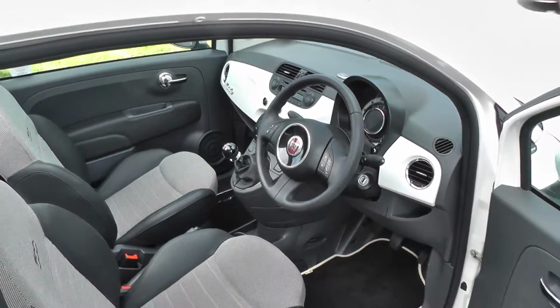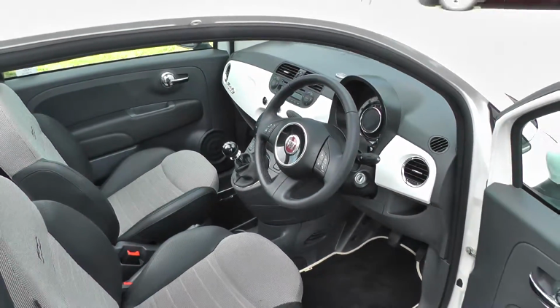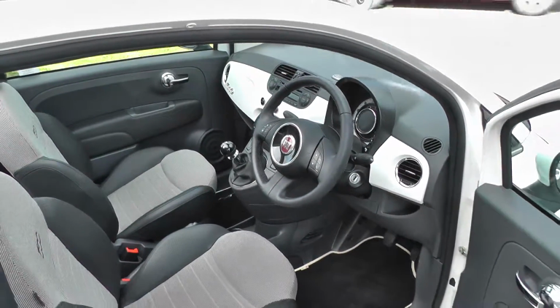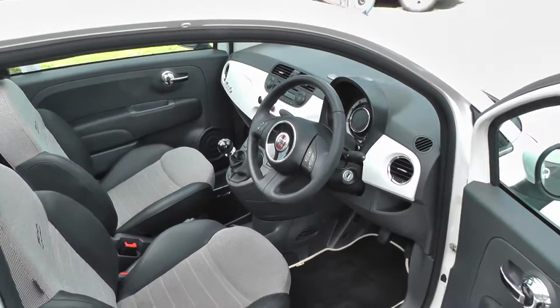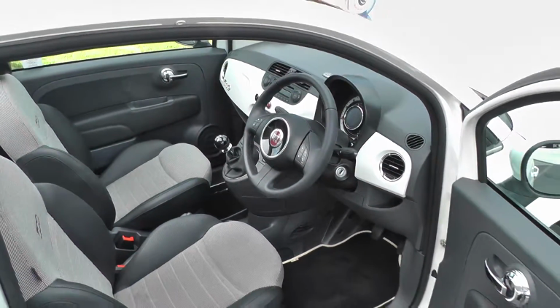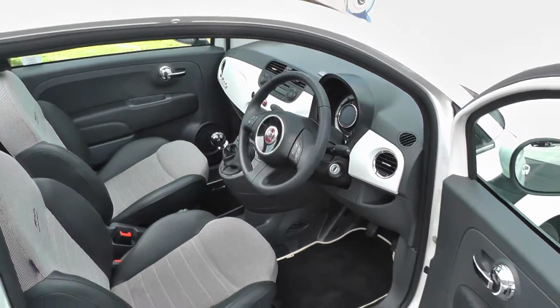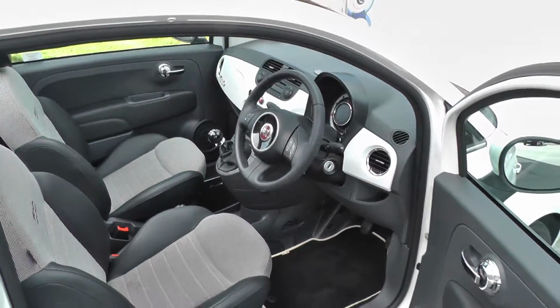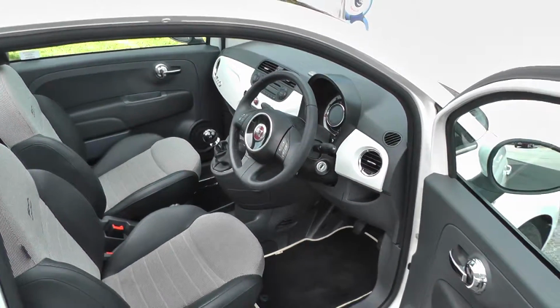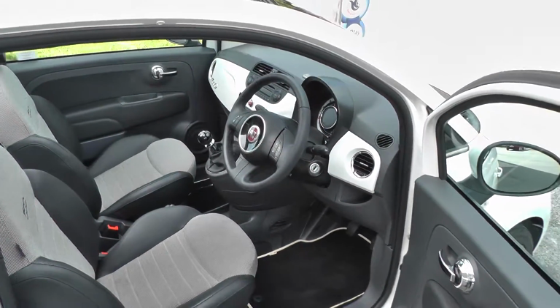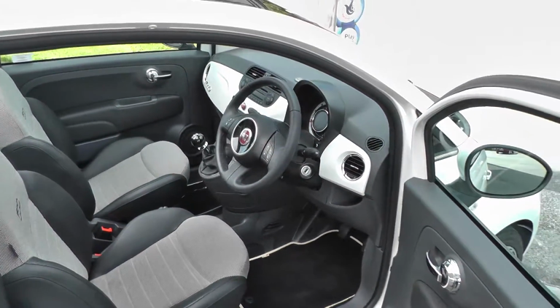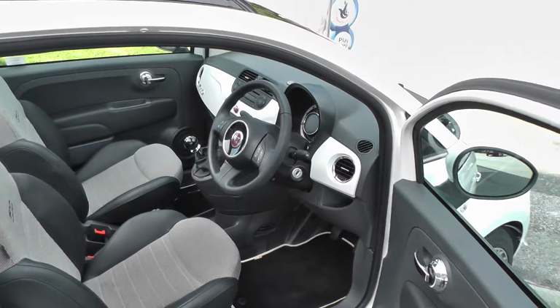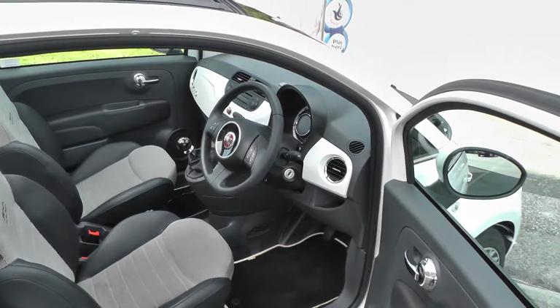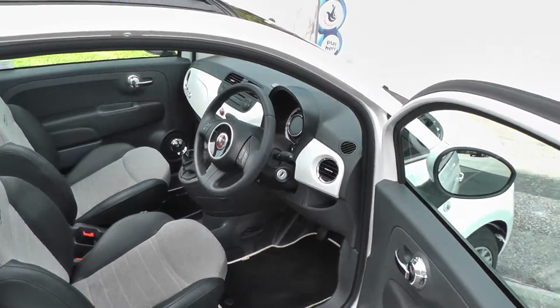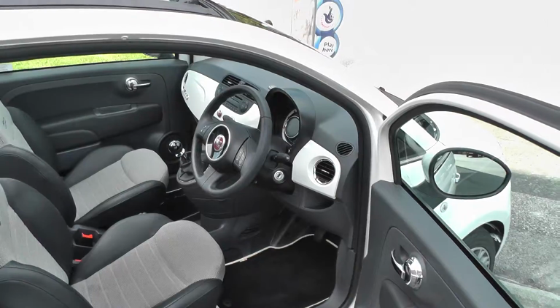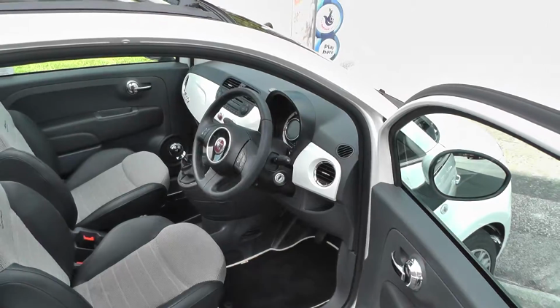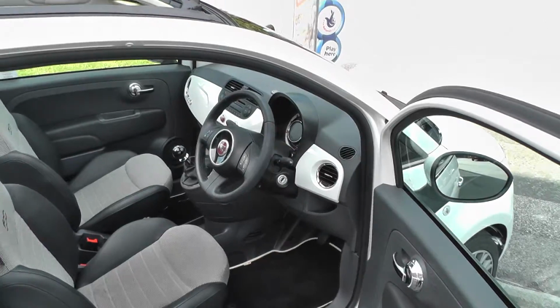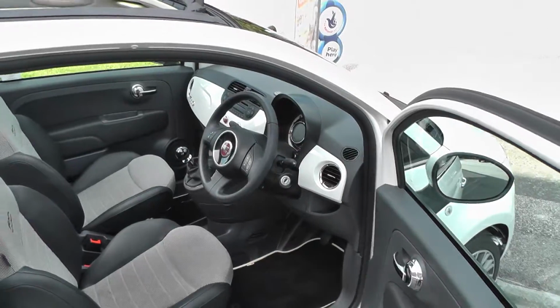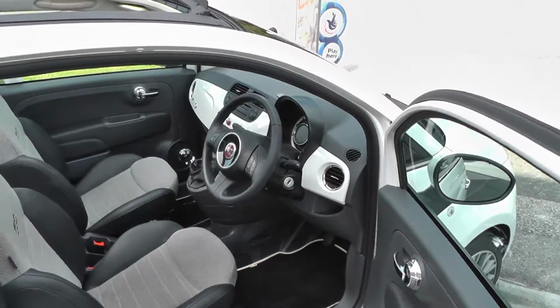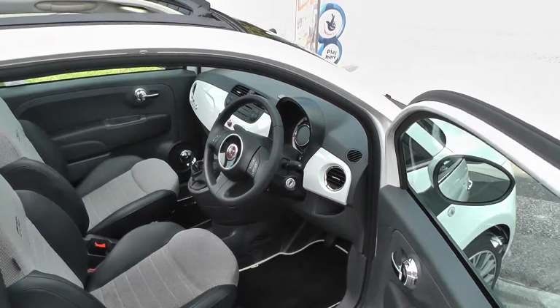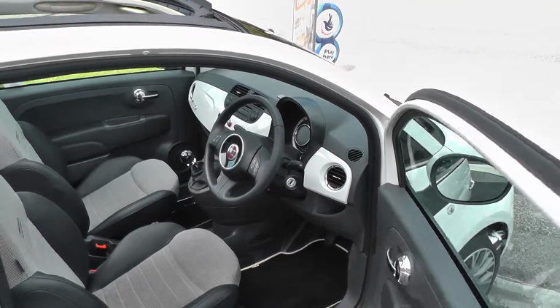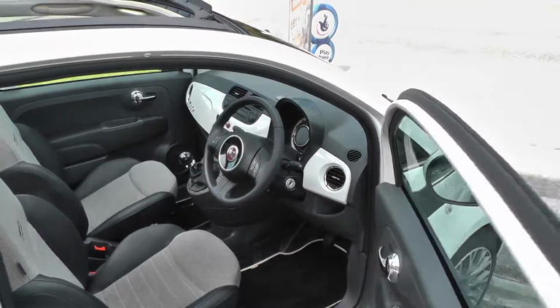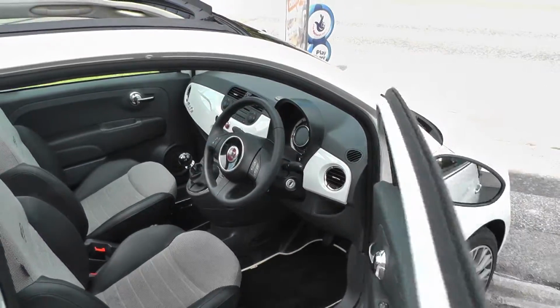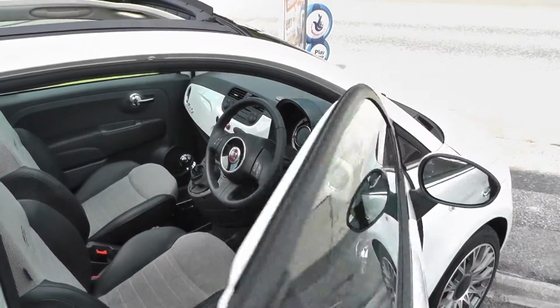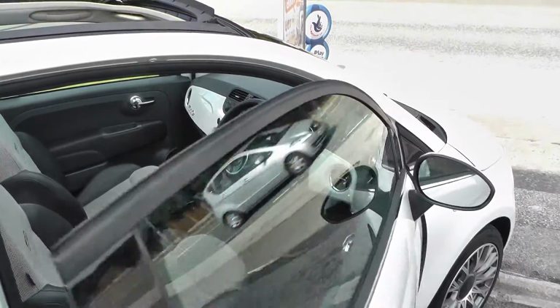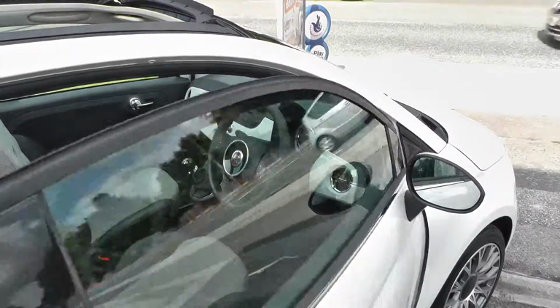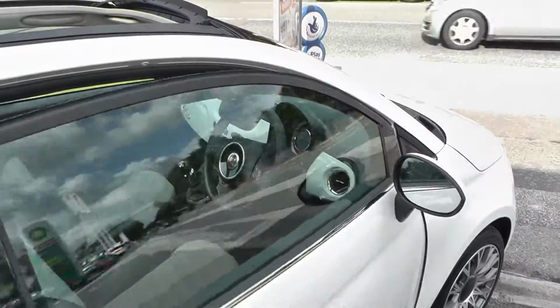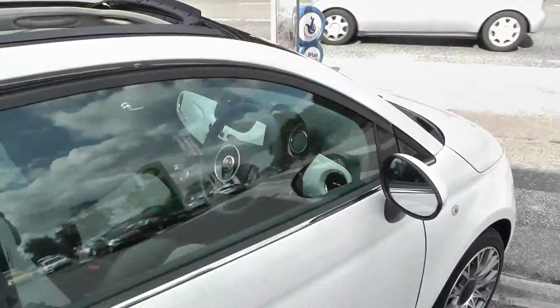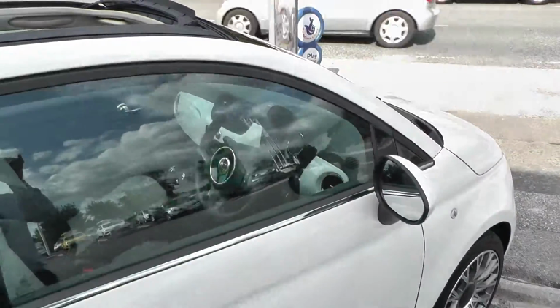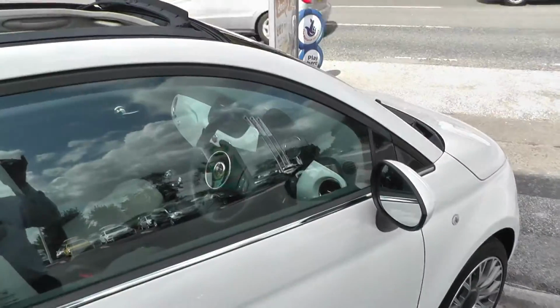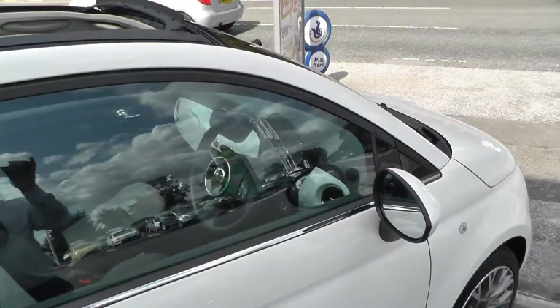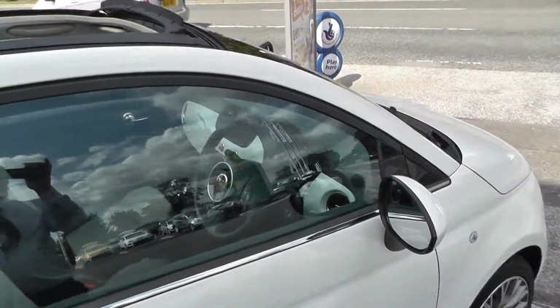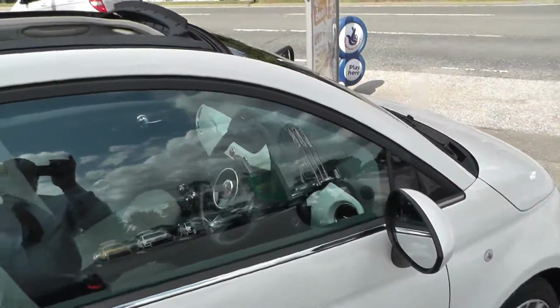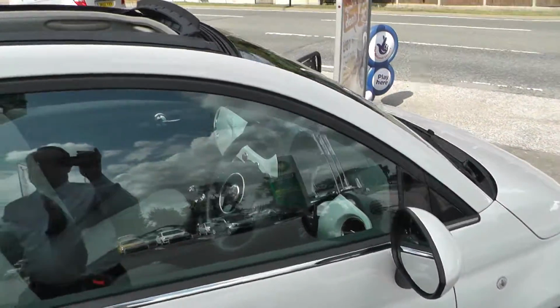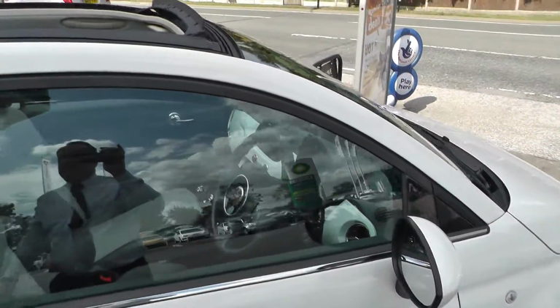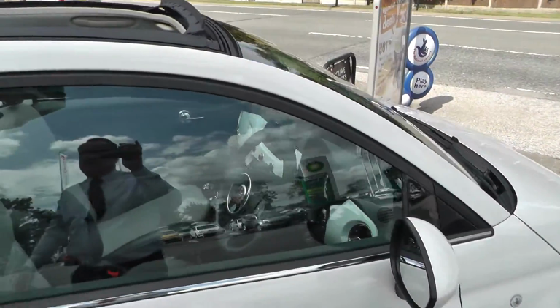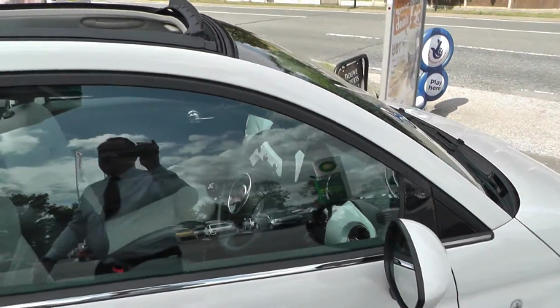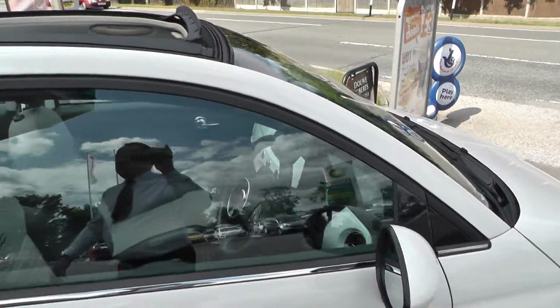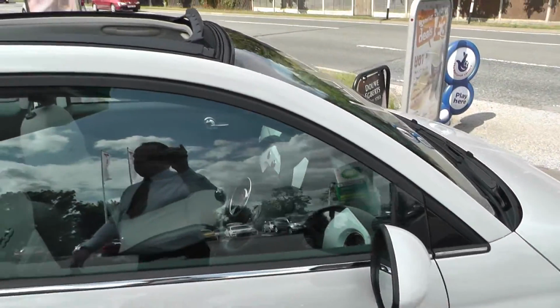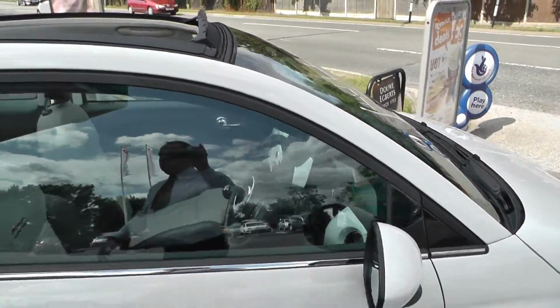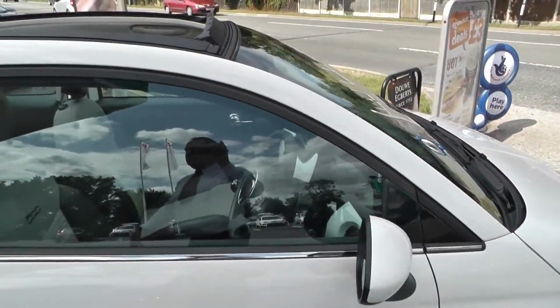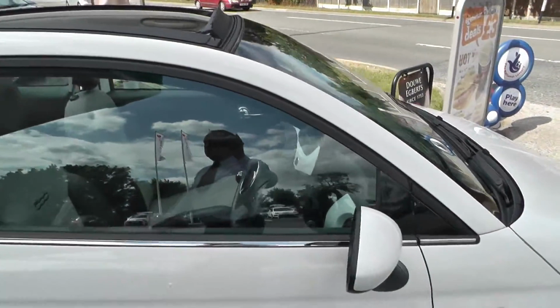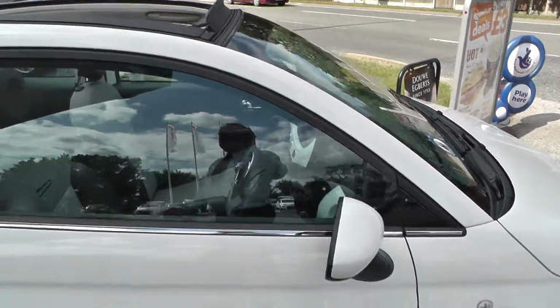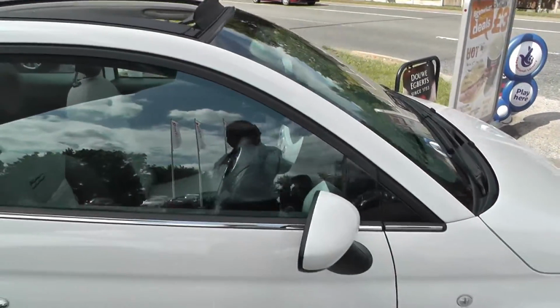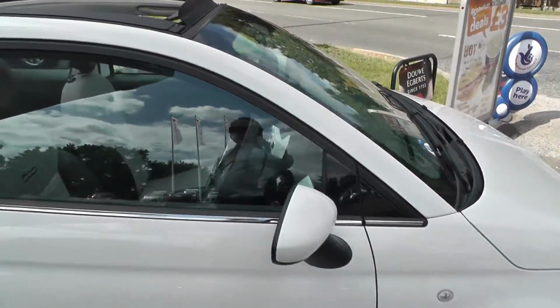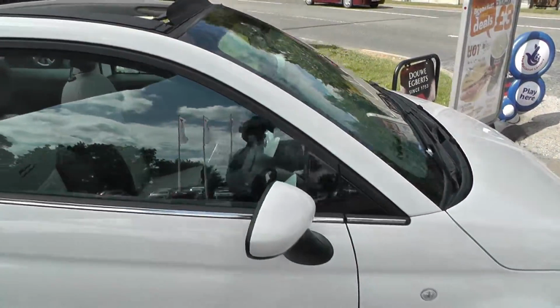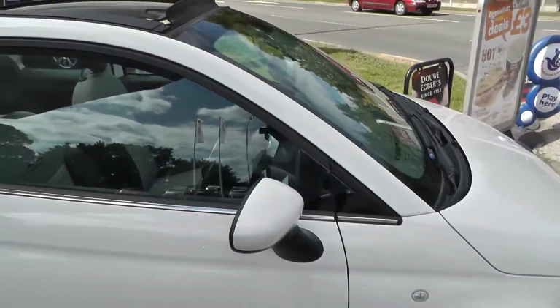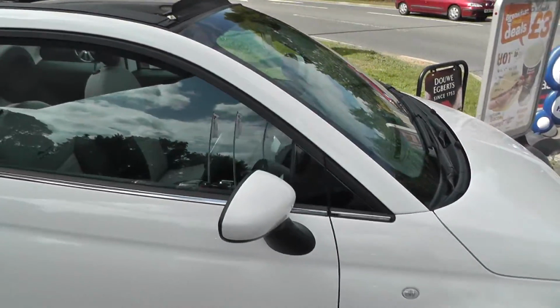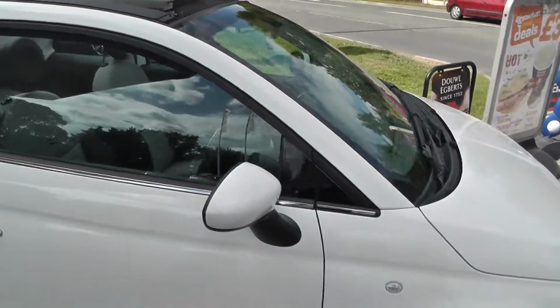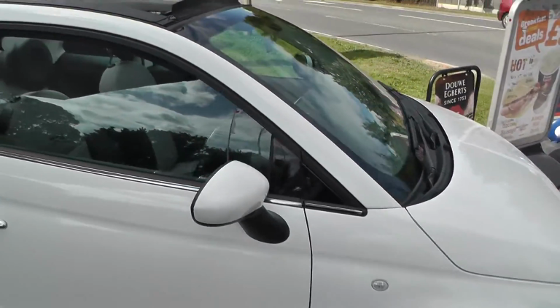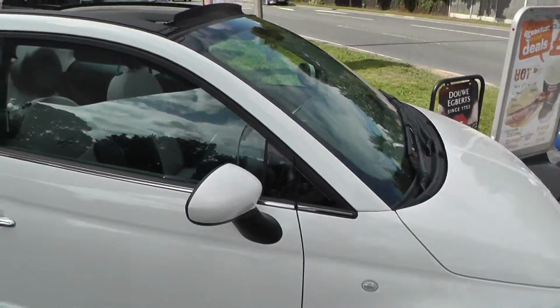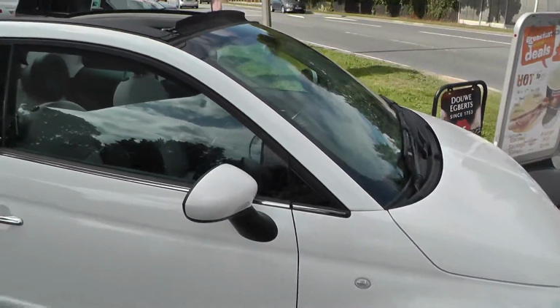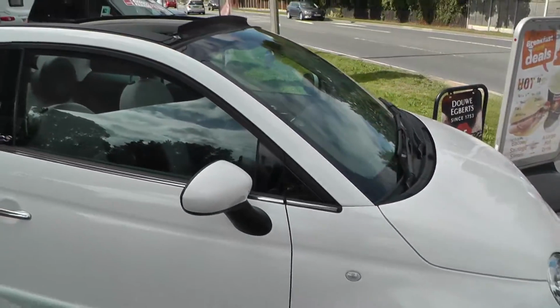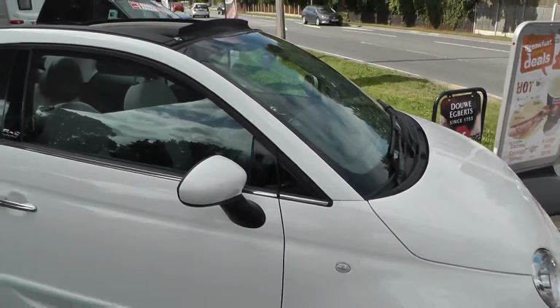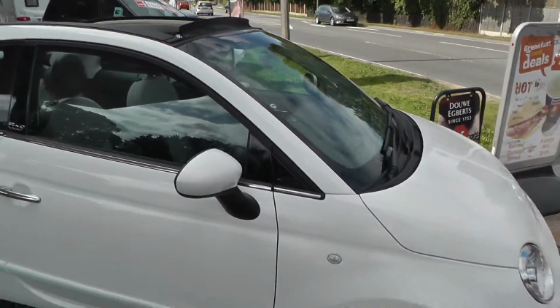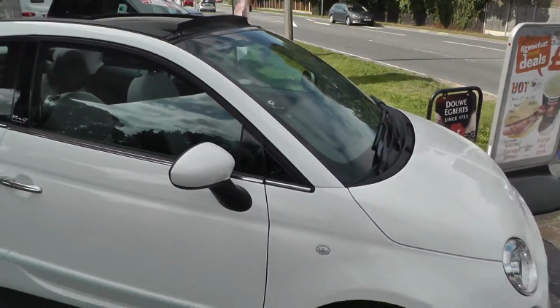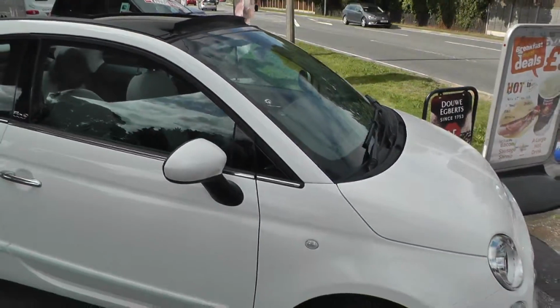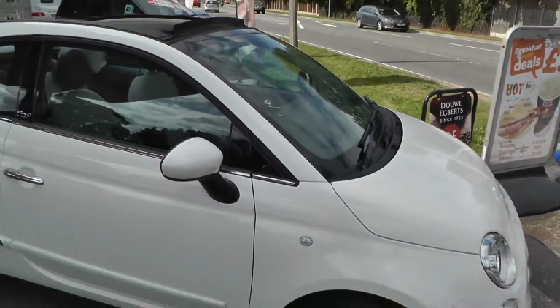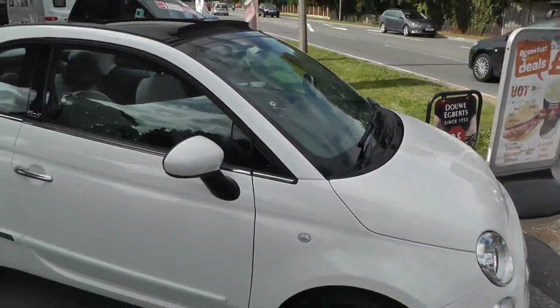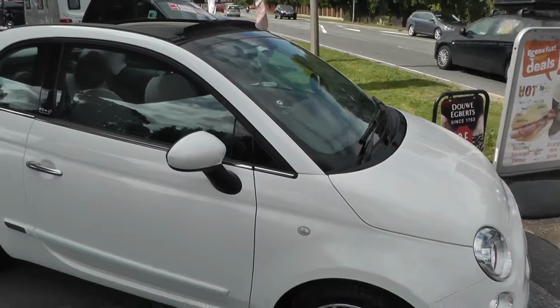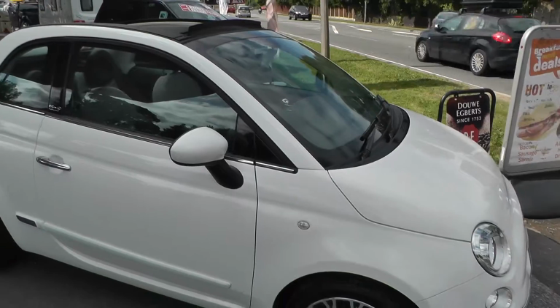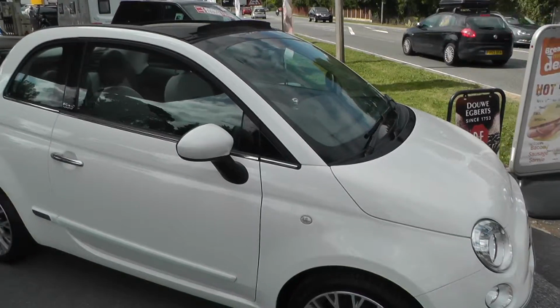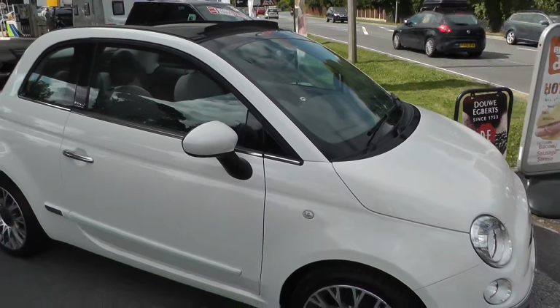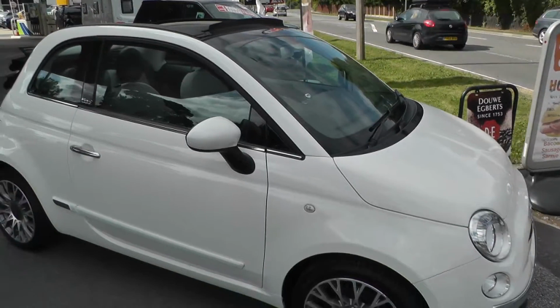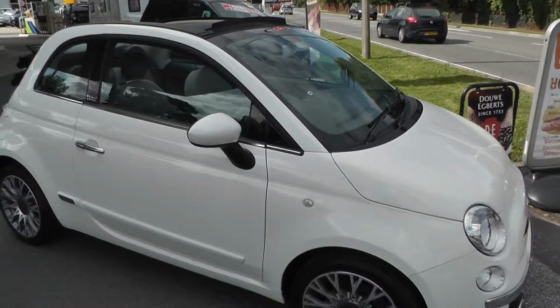This car is available to reserve online at www.climelay.co.uk. Choose to reserve this car online and you'll receive a discount.